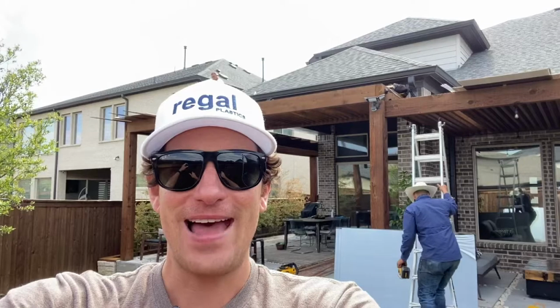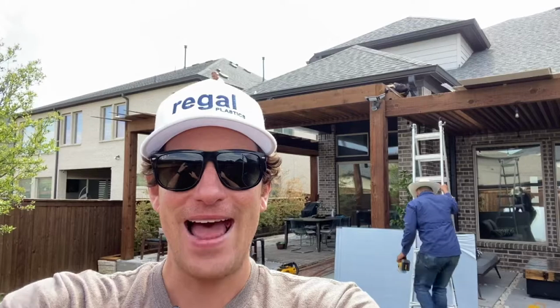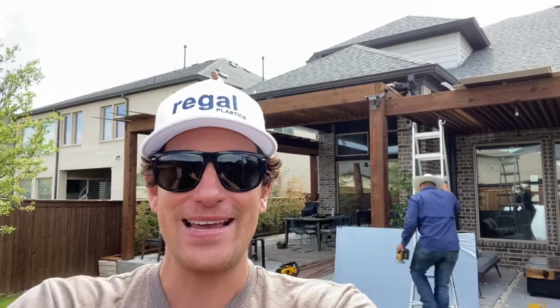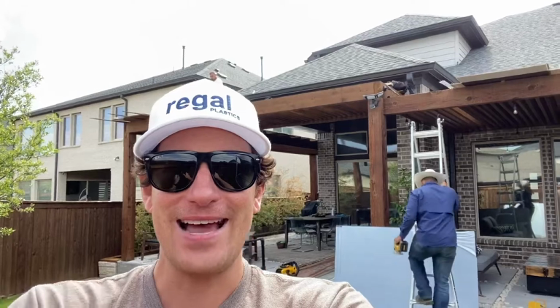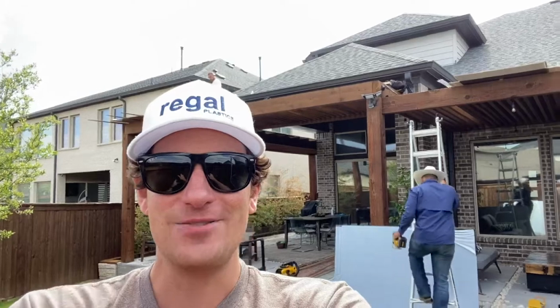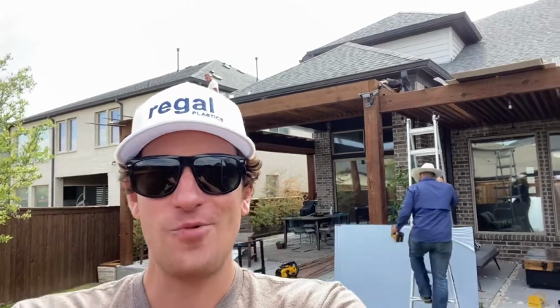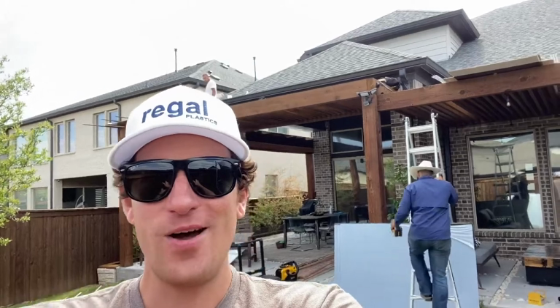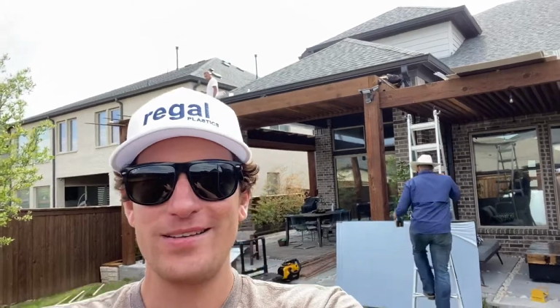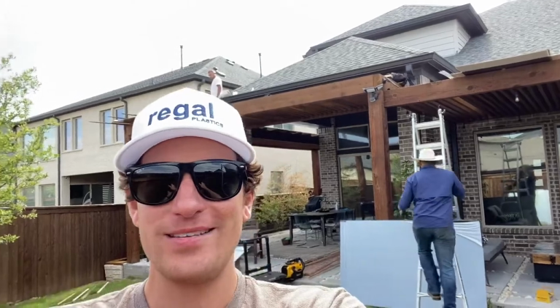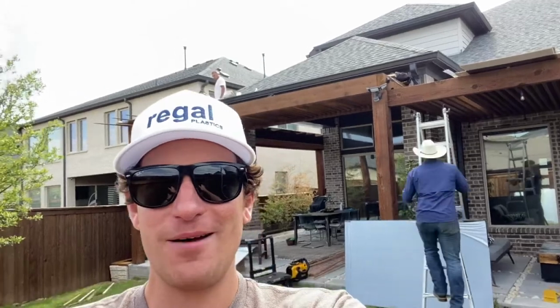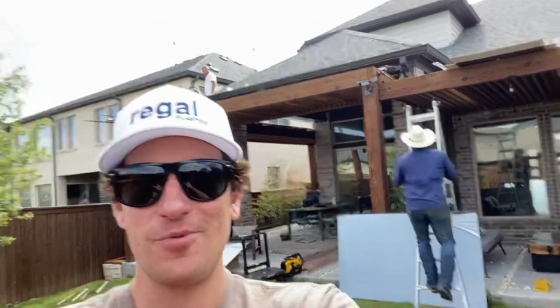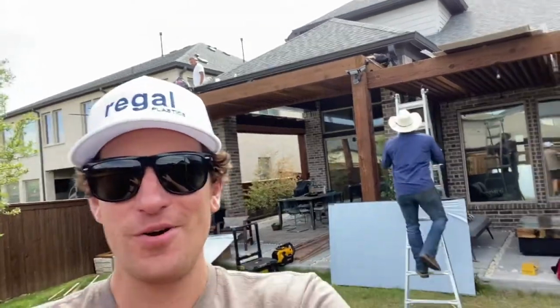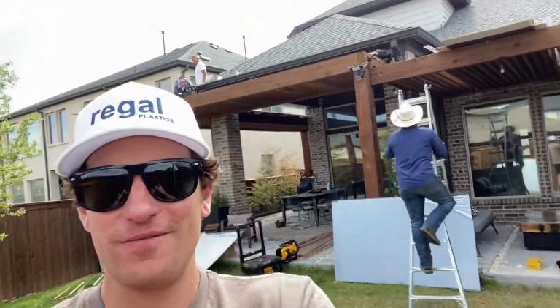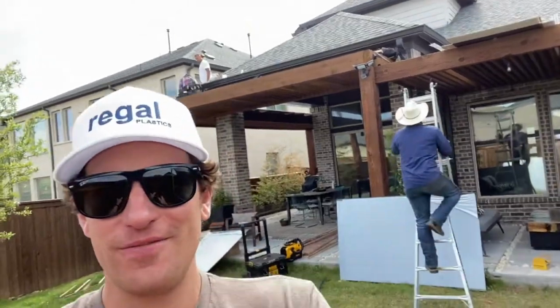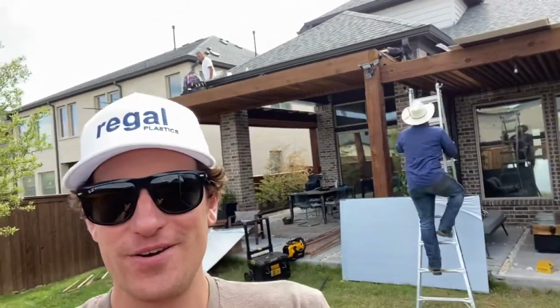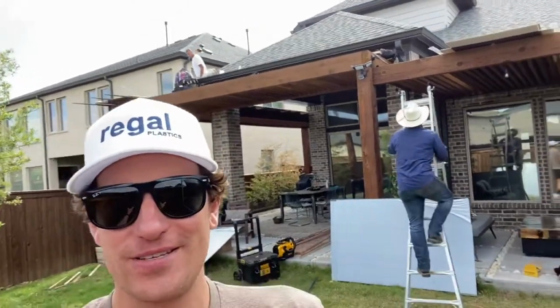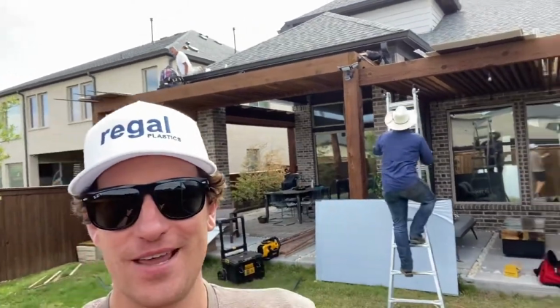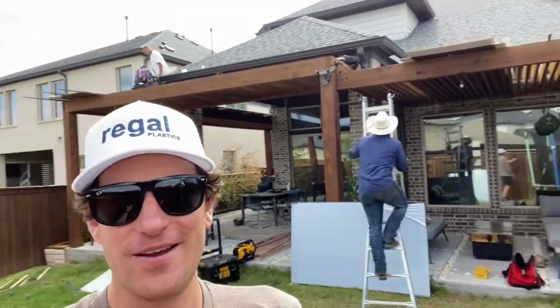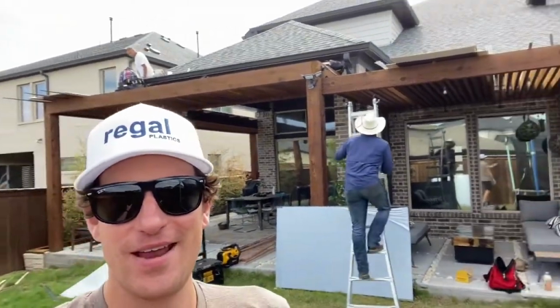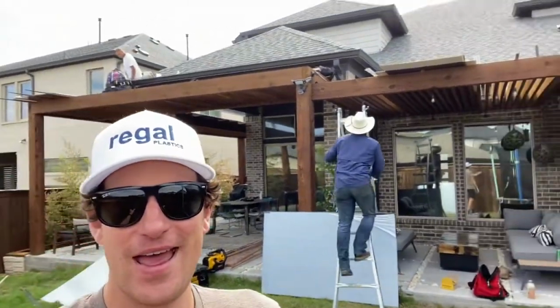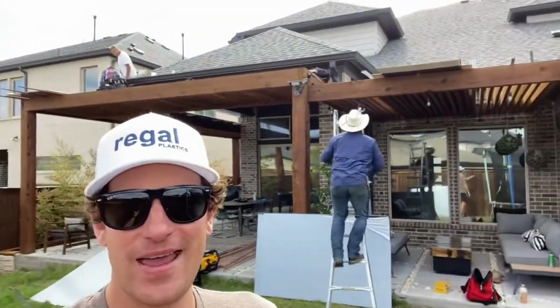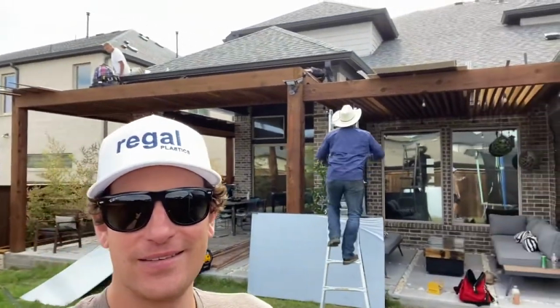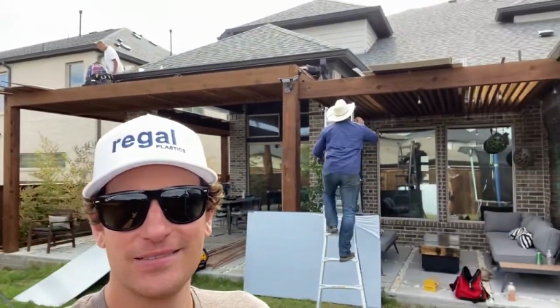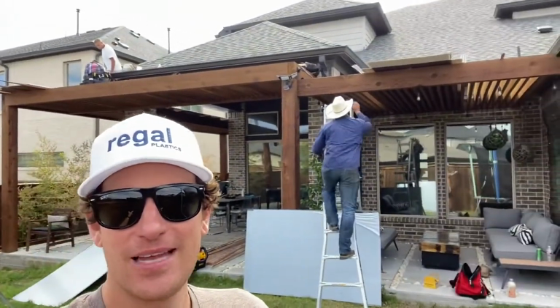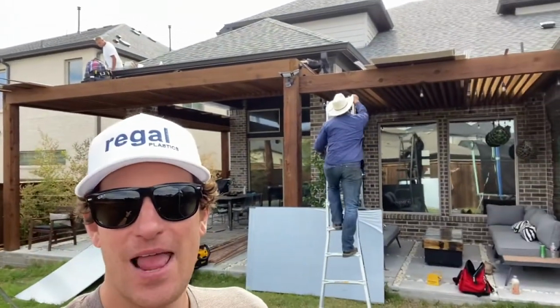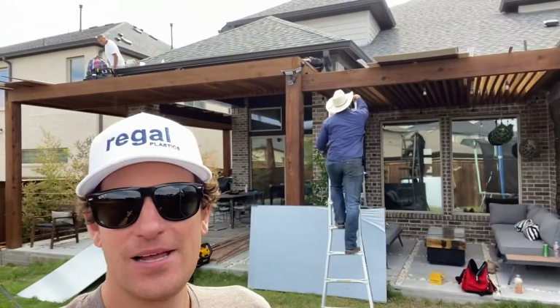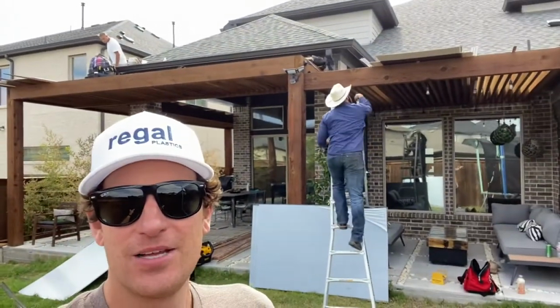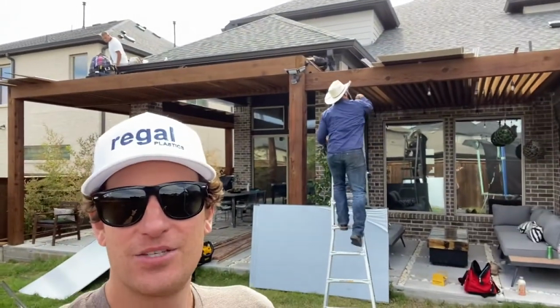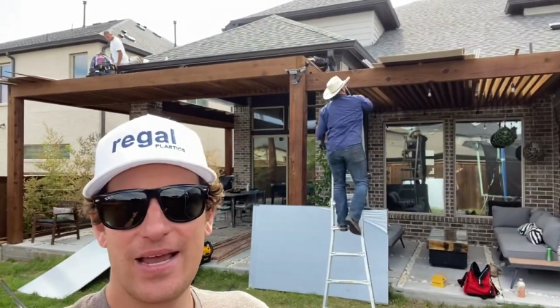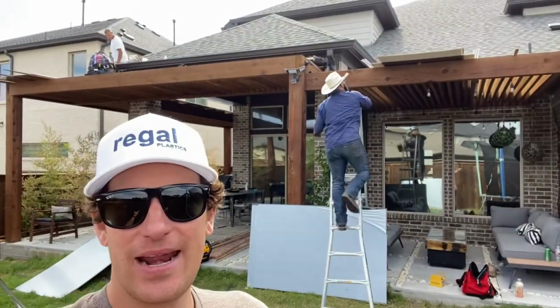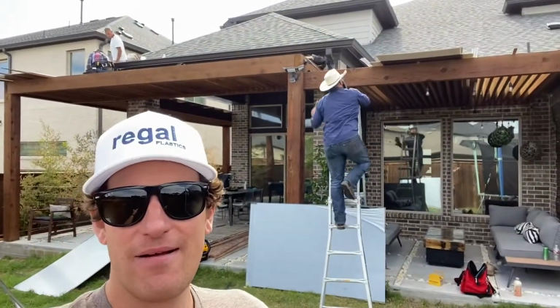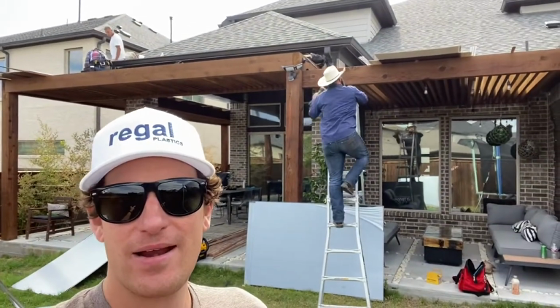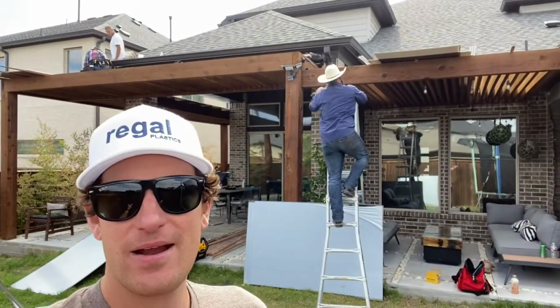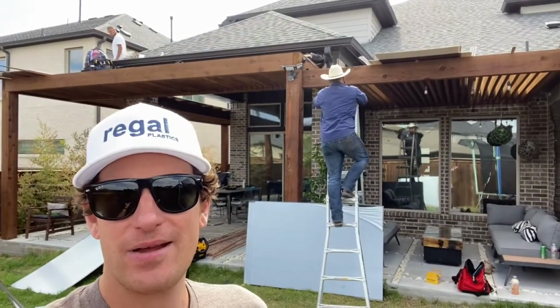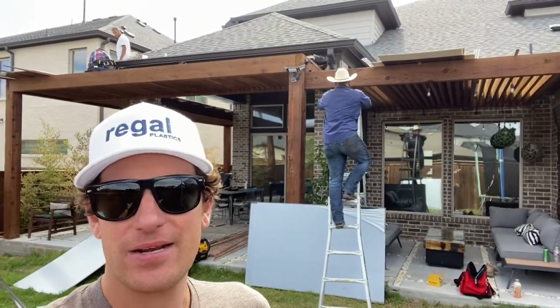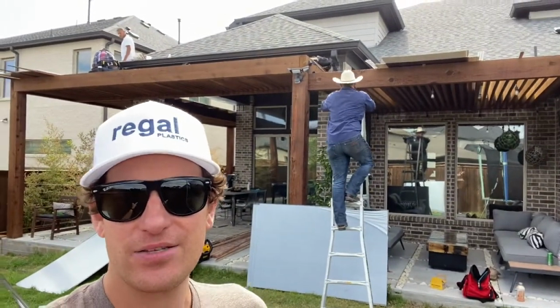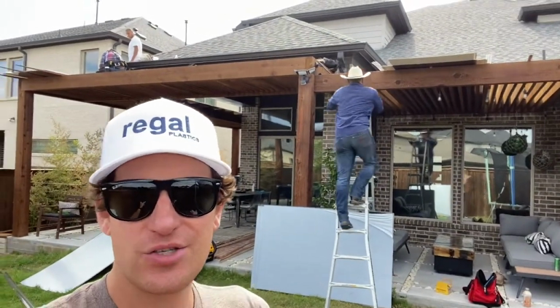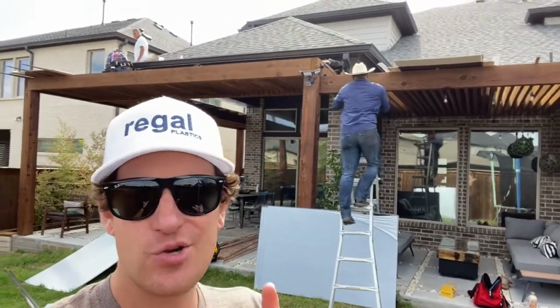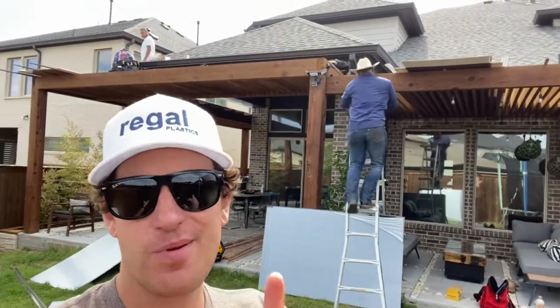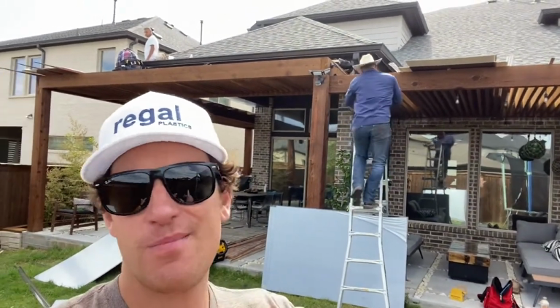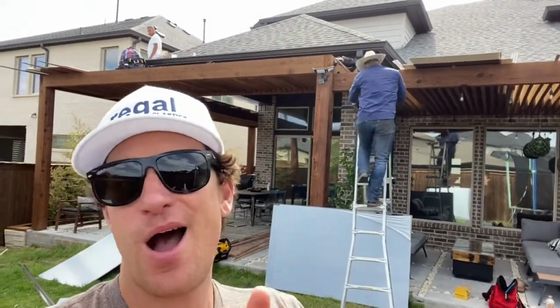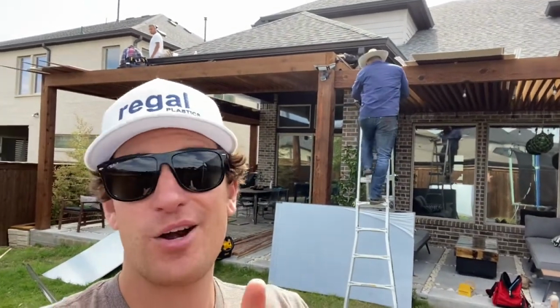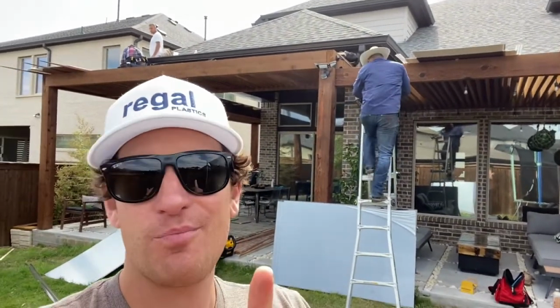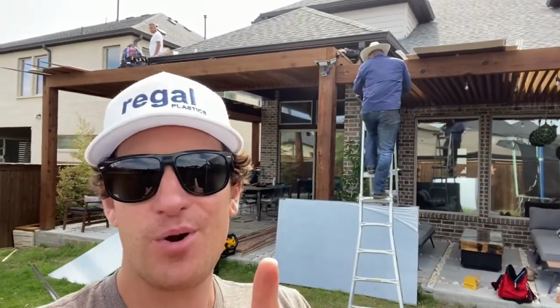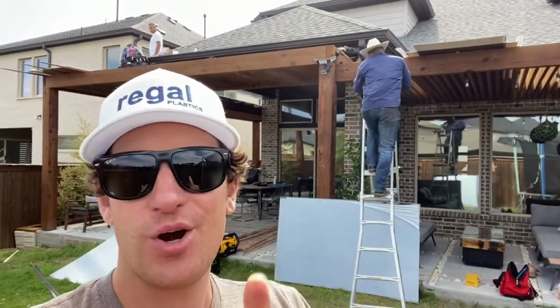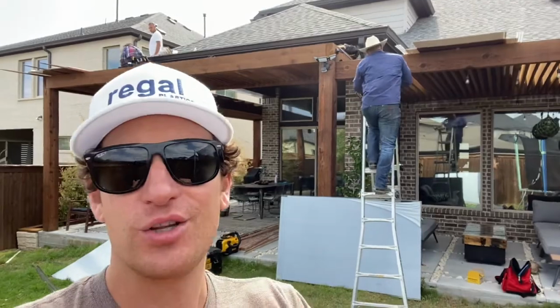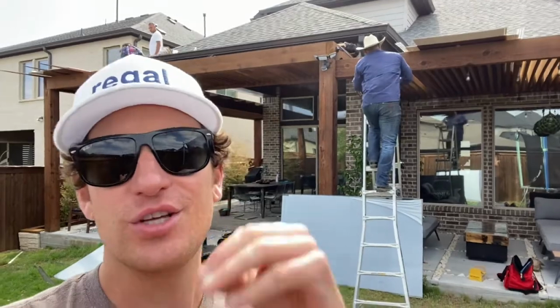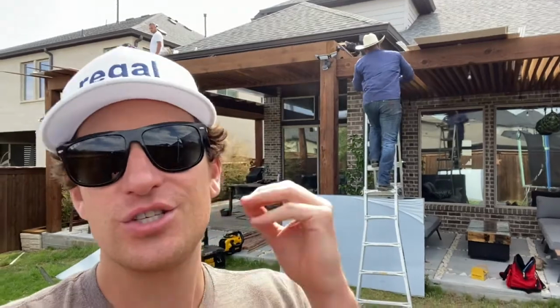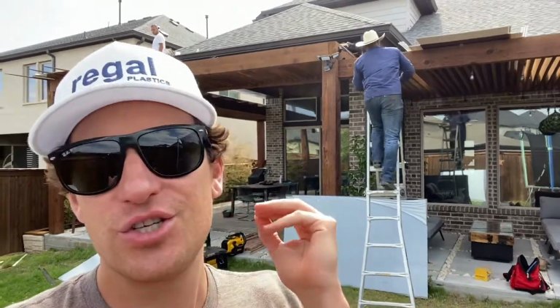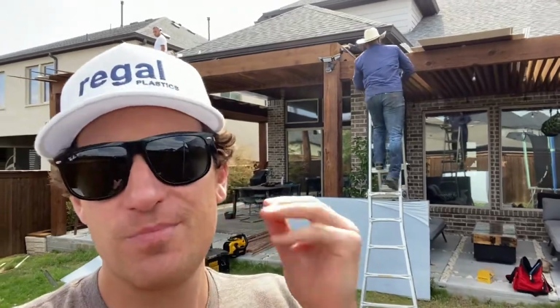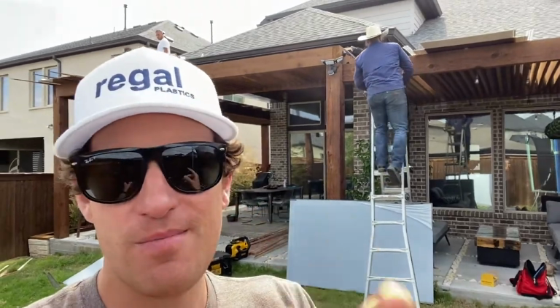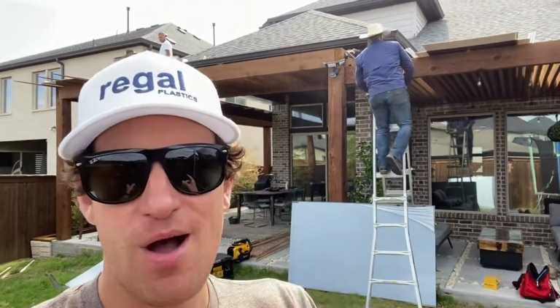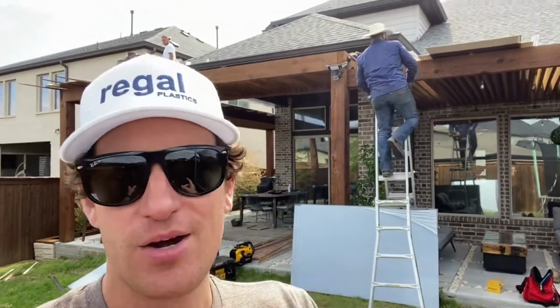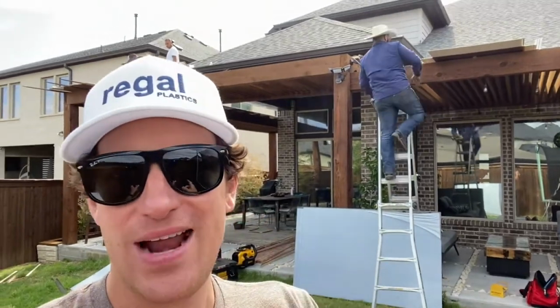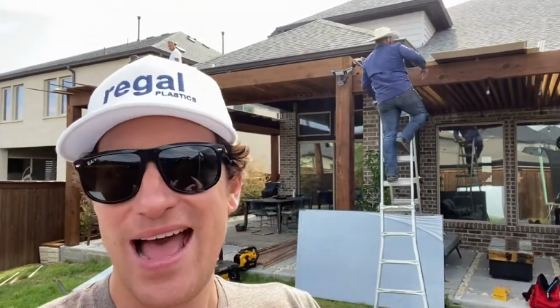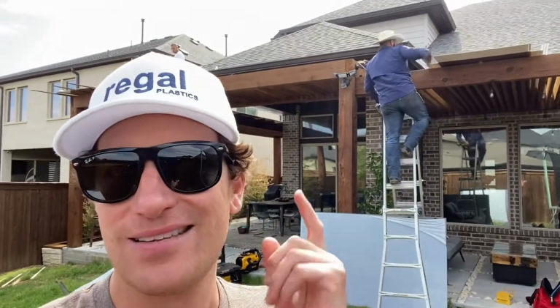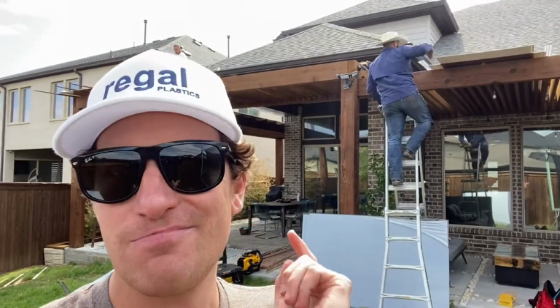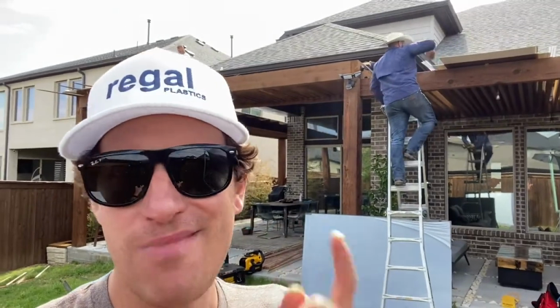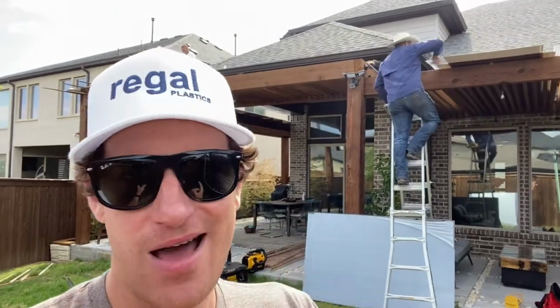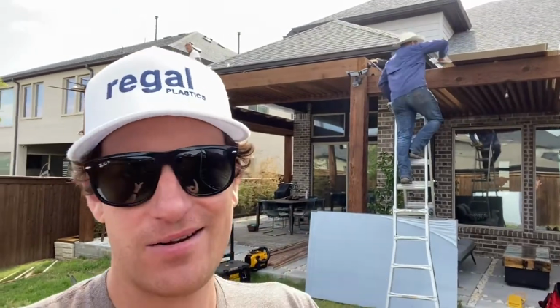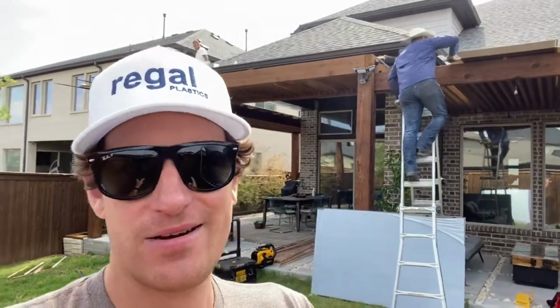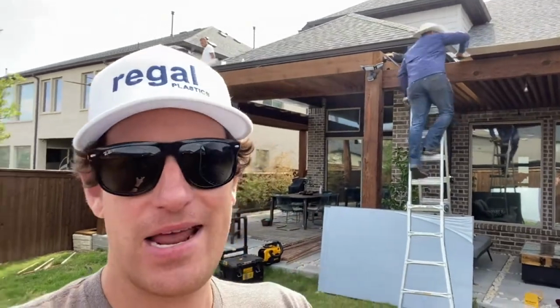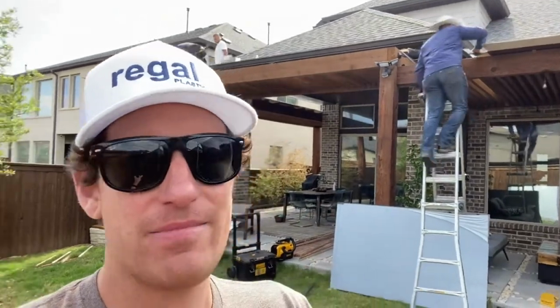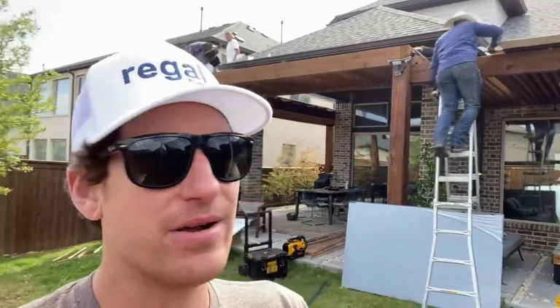Hi guys, what is up? We're in Frisco today. Check it out right here — we got a super modern pergola, super modern house, modern neighborhood.